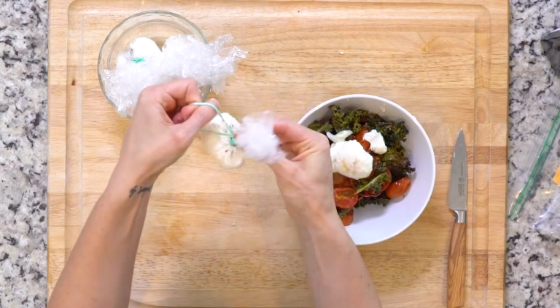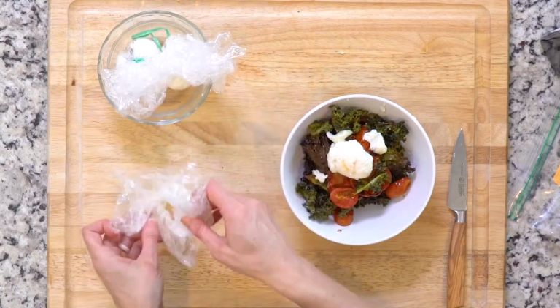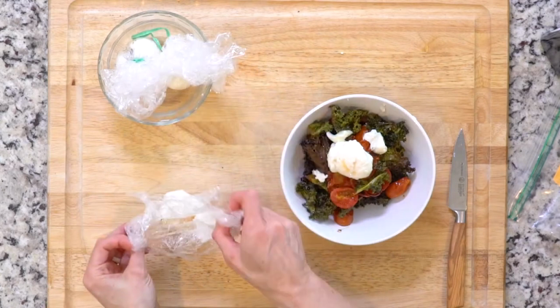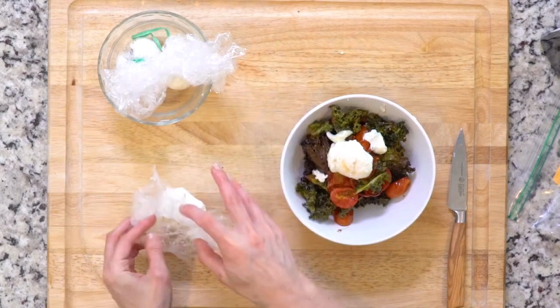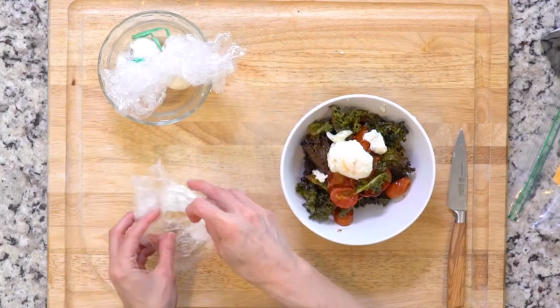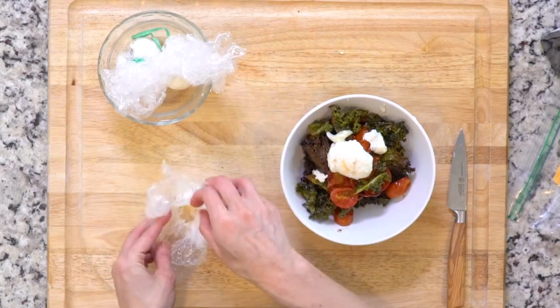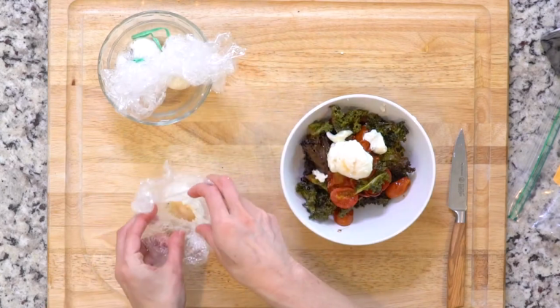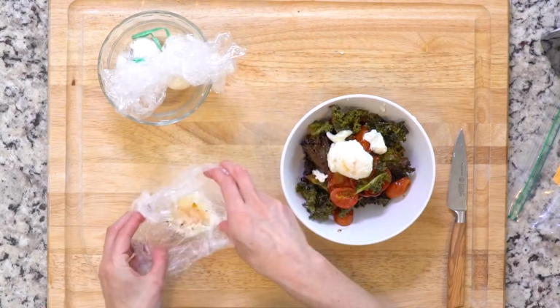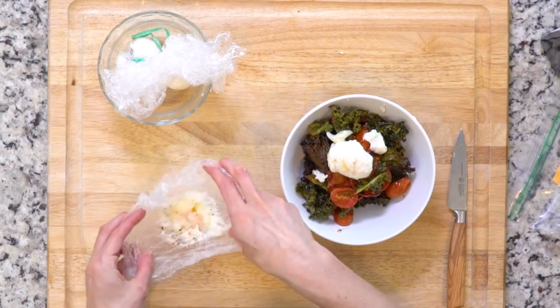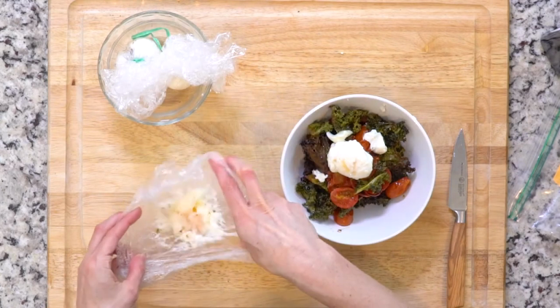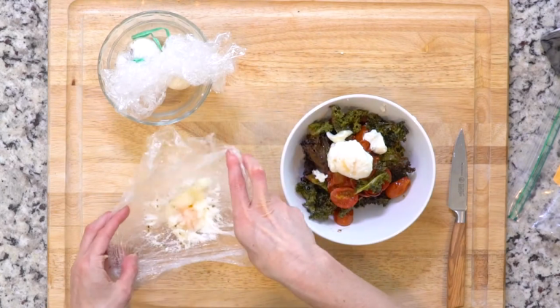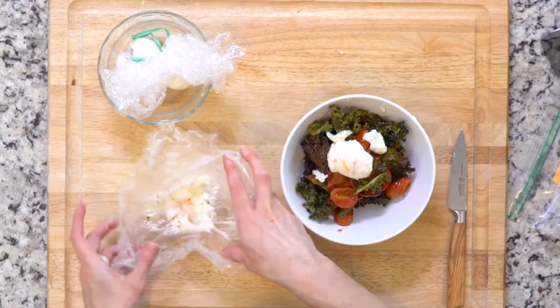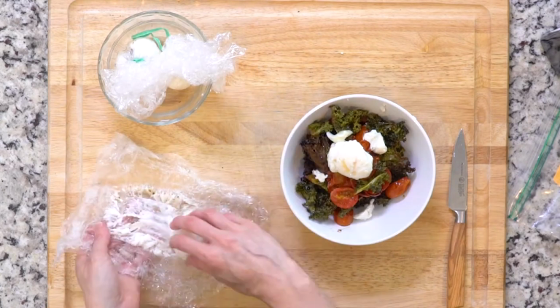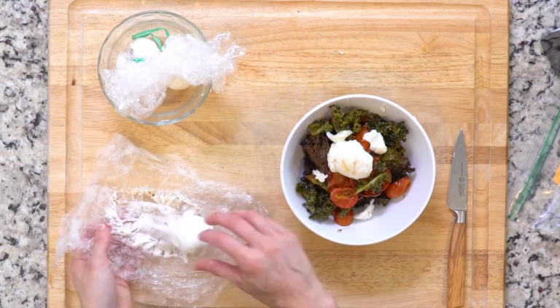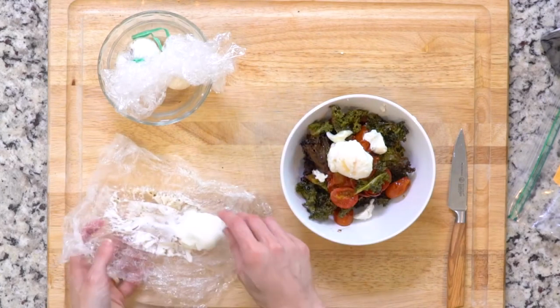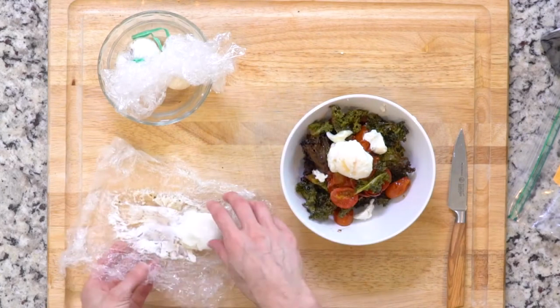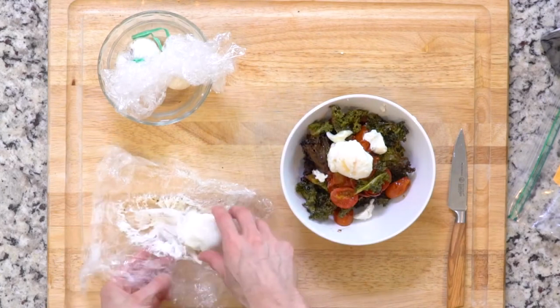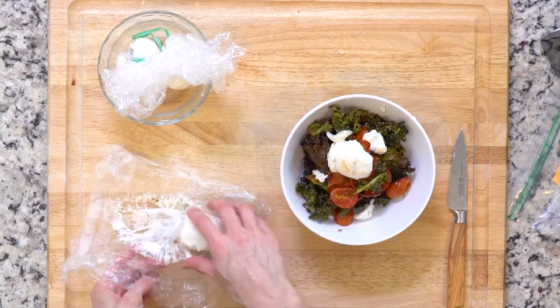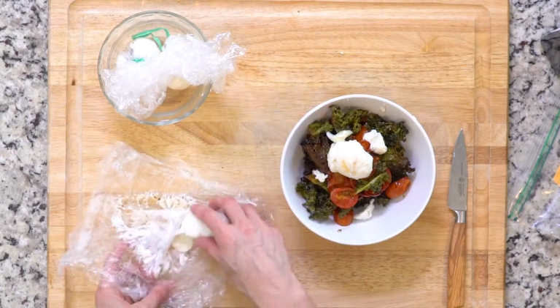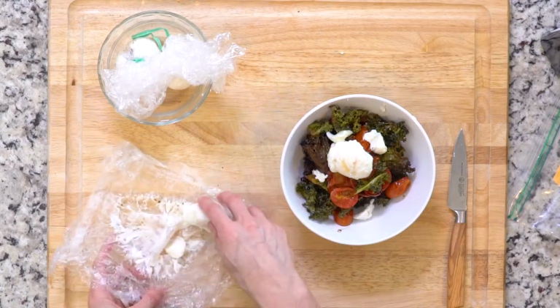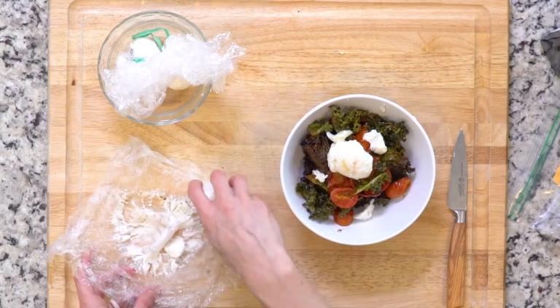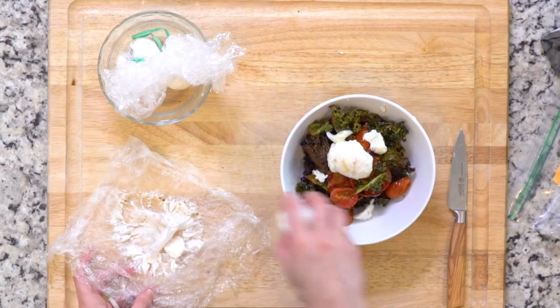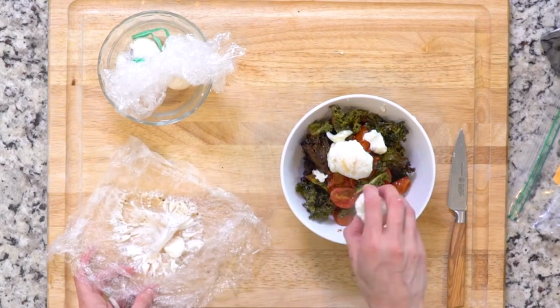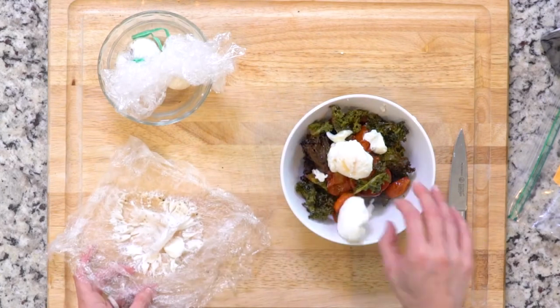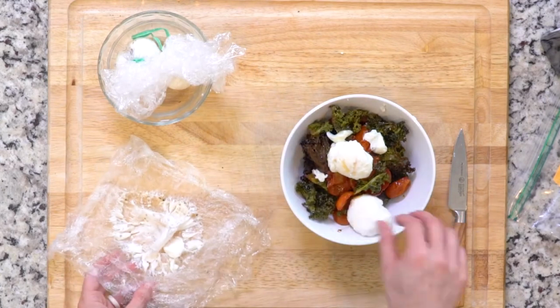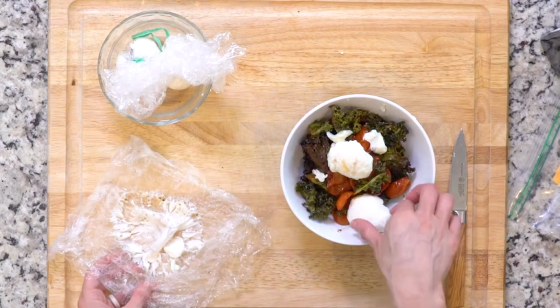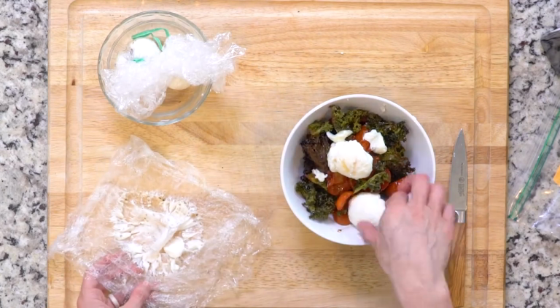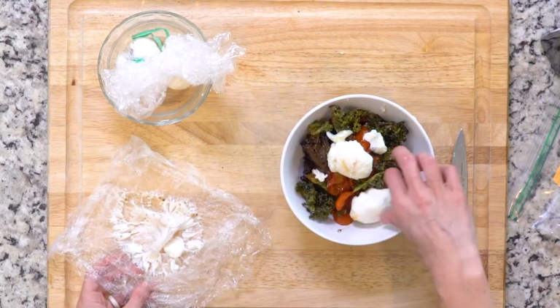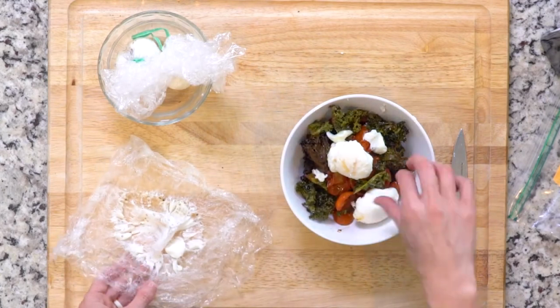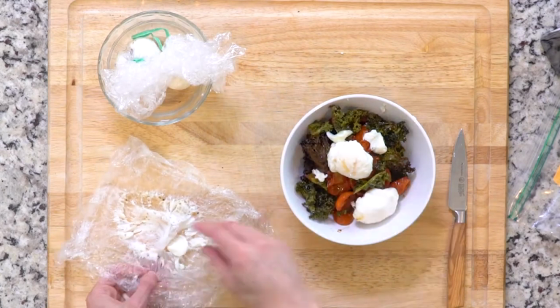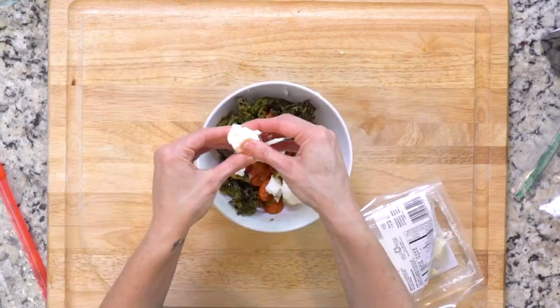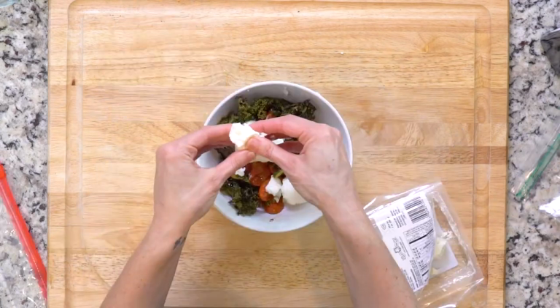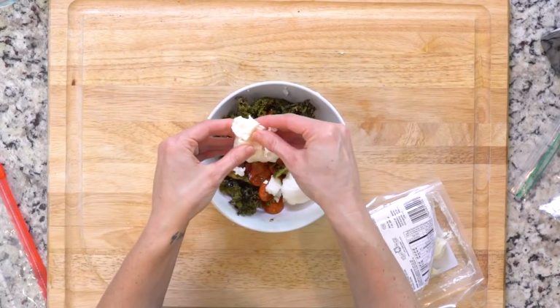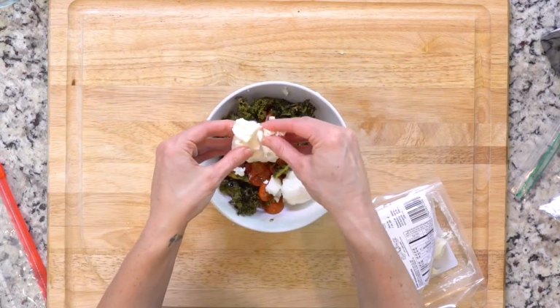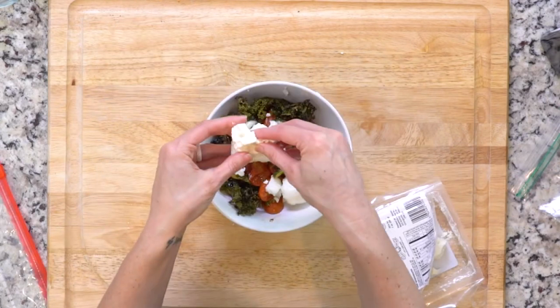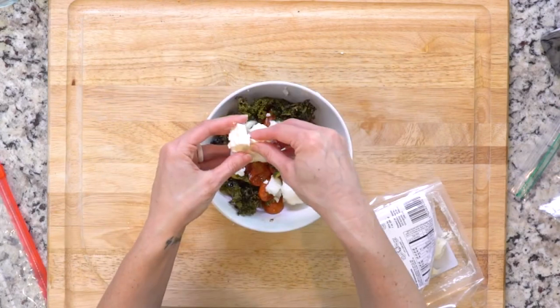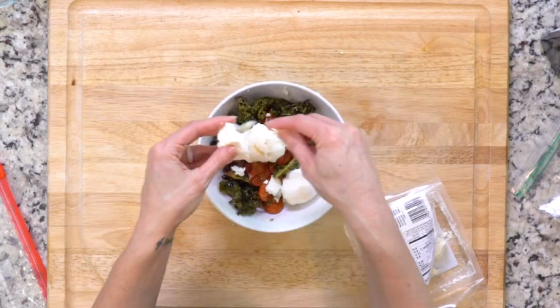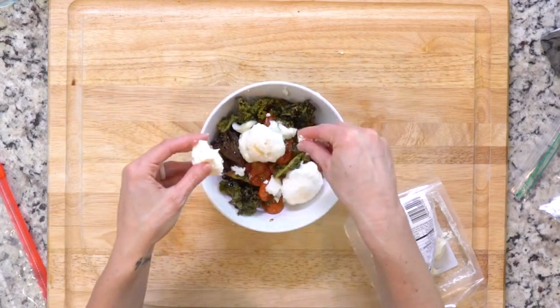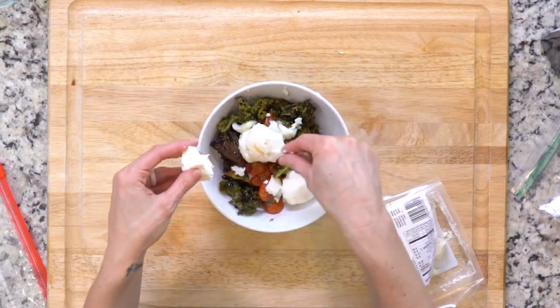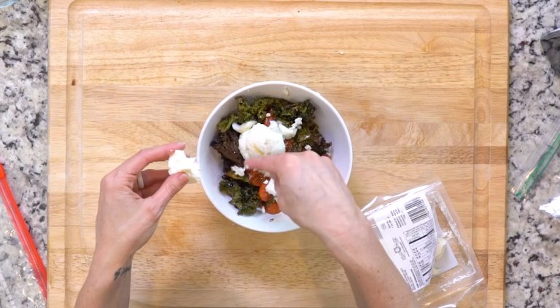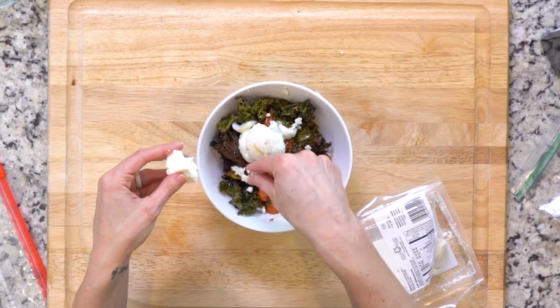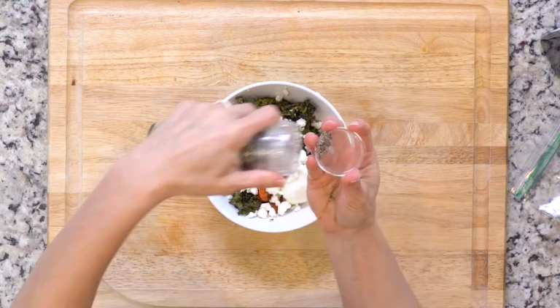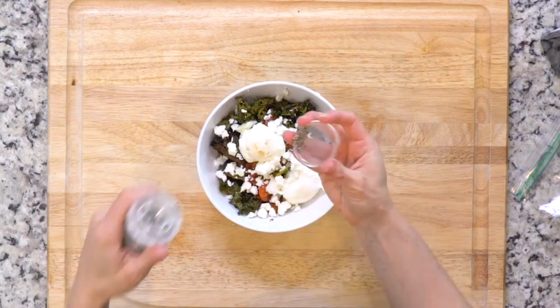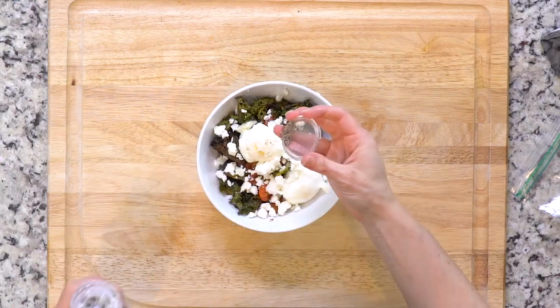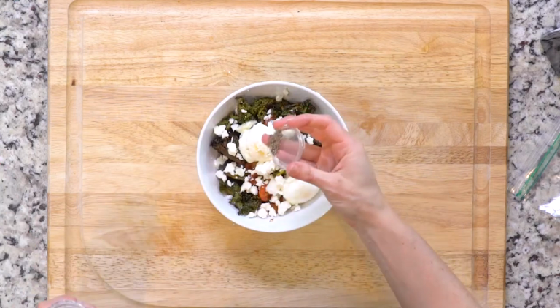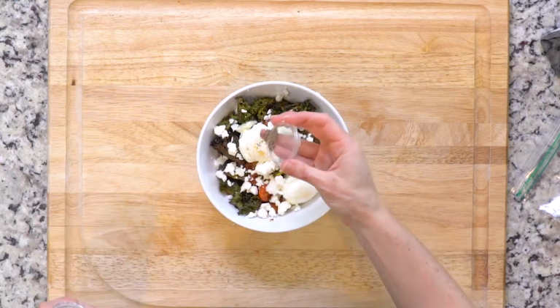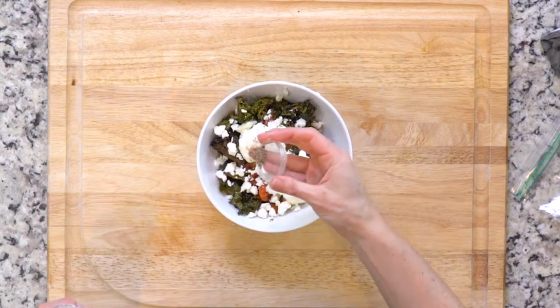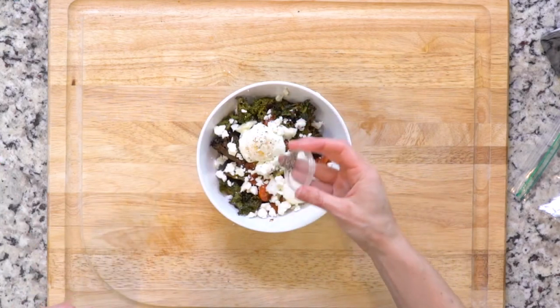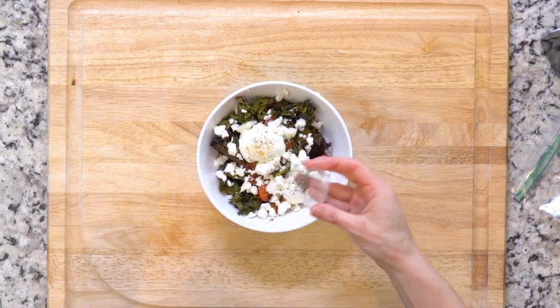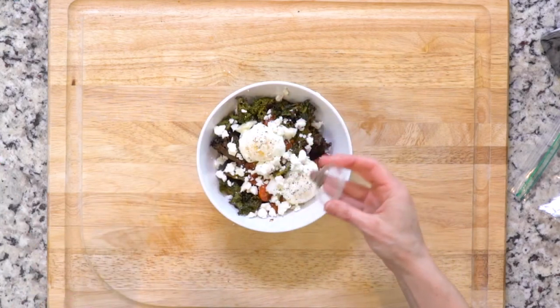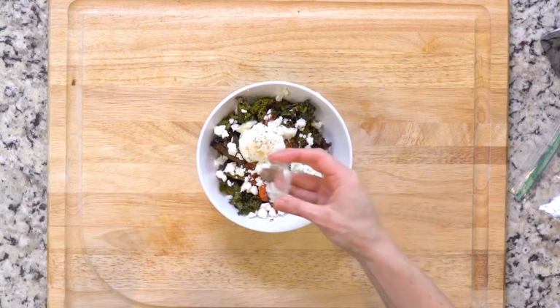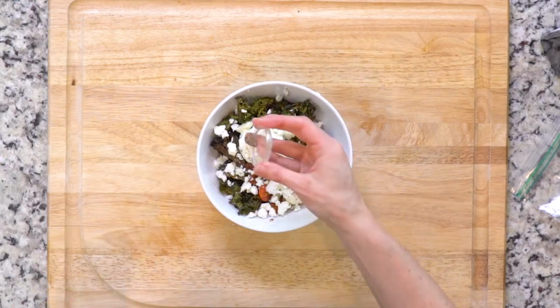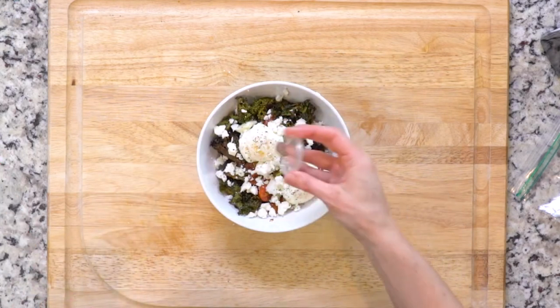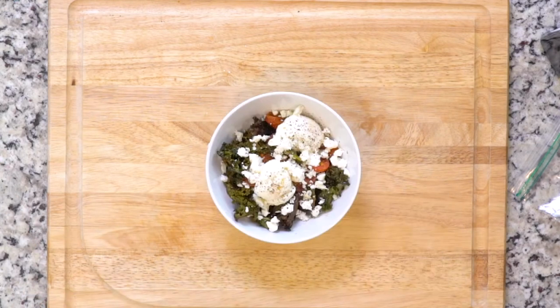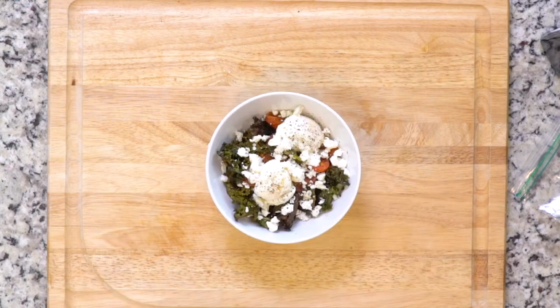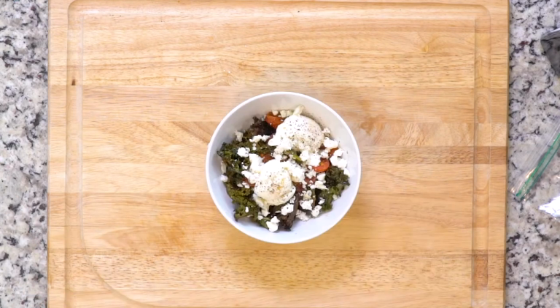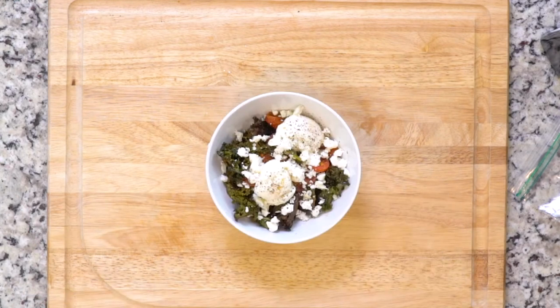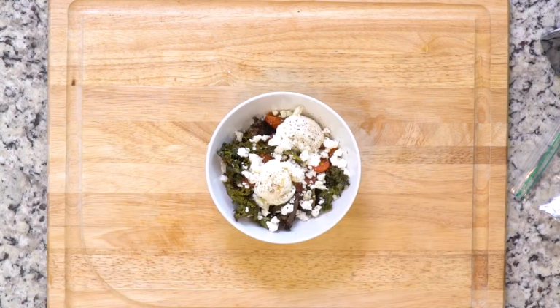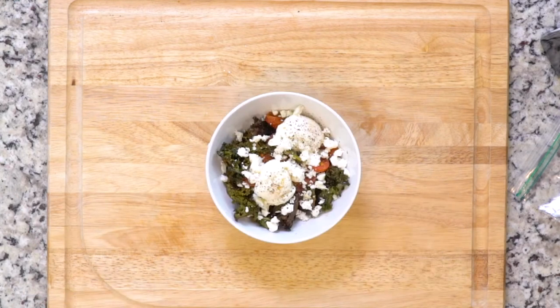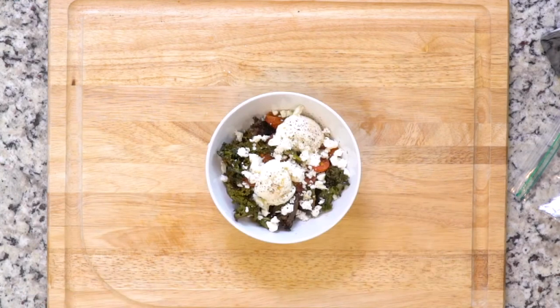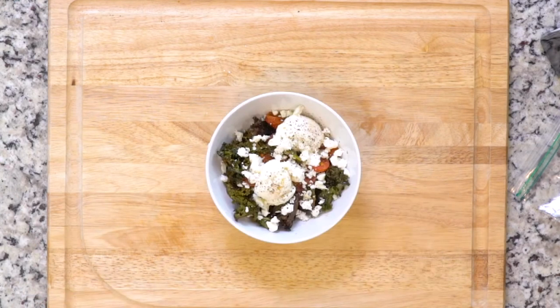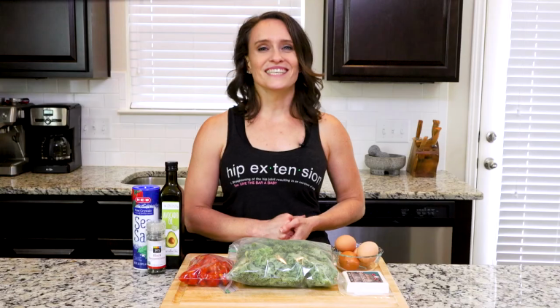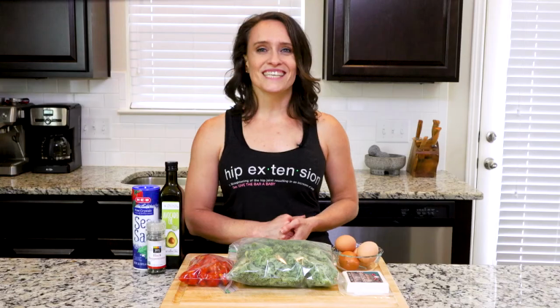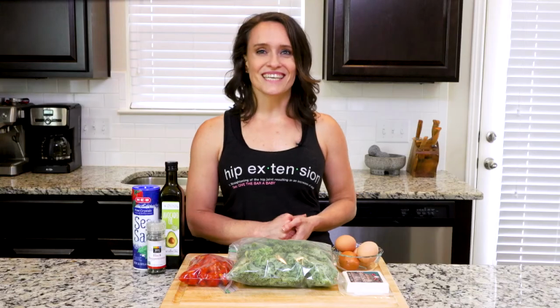Place two eggs on top of the kale and tomatoes, and if you'd like, you could add a little feta. Let's eat.